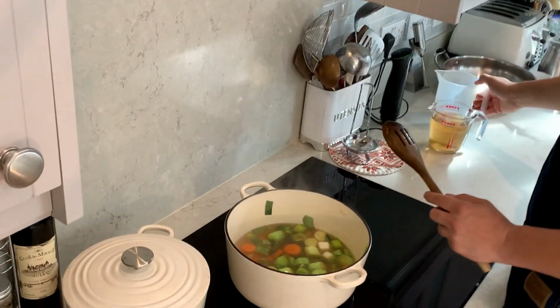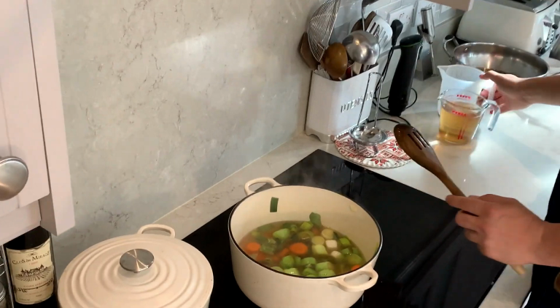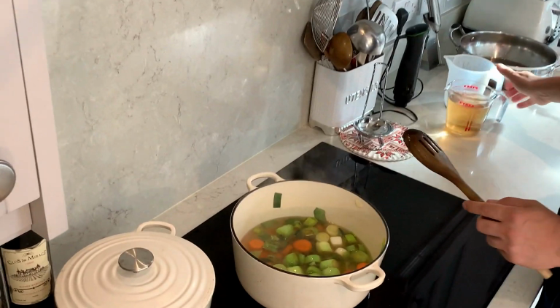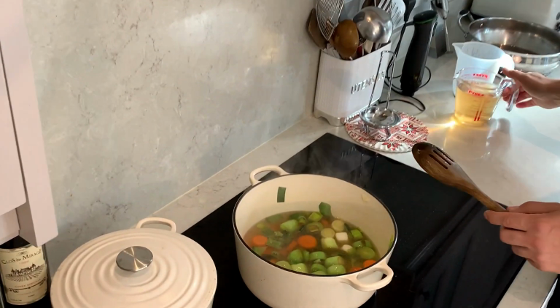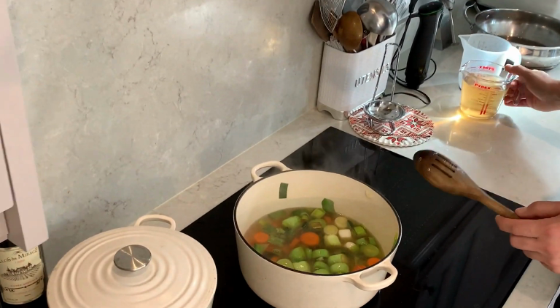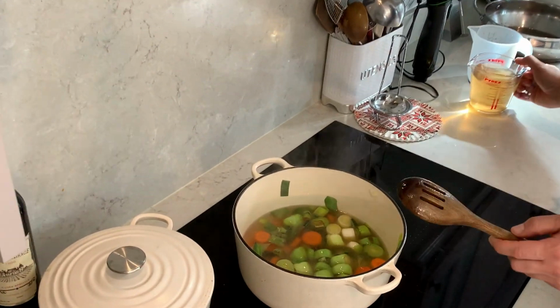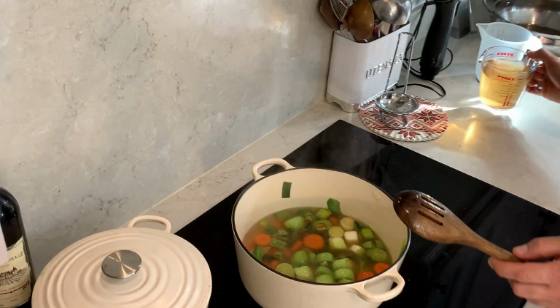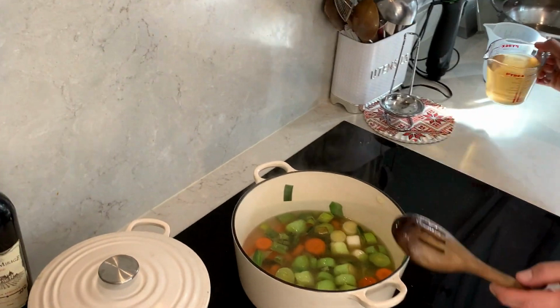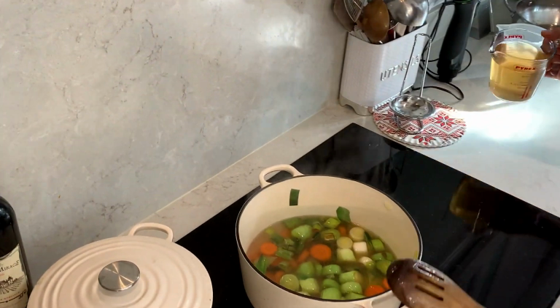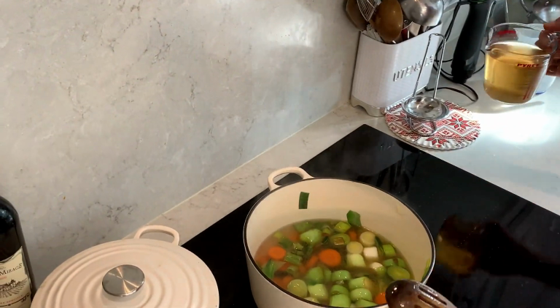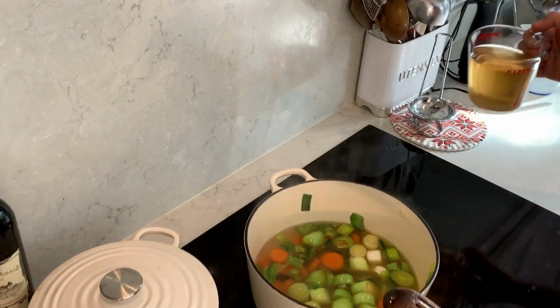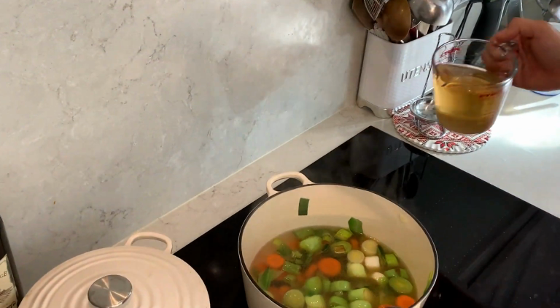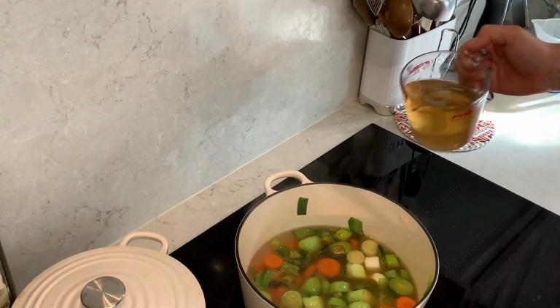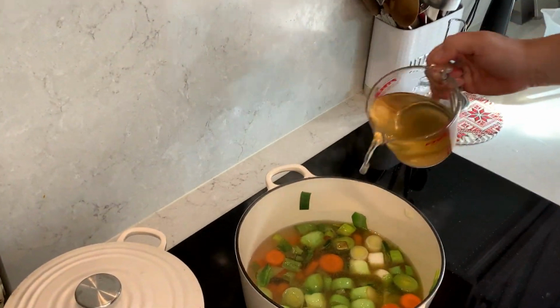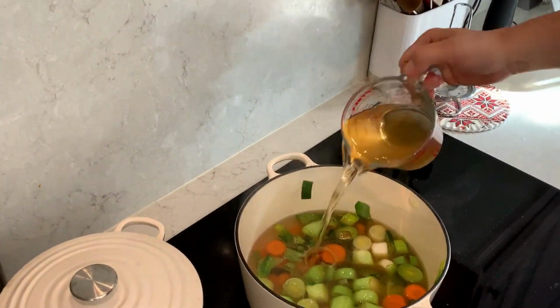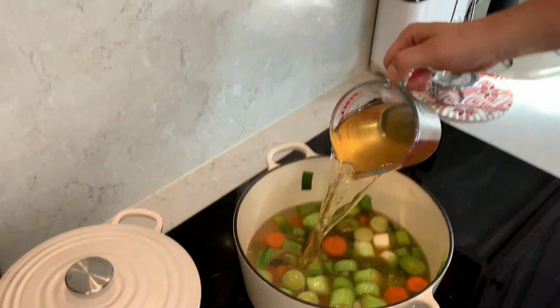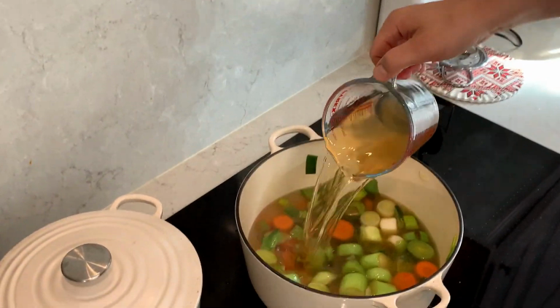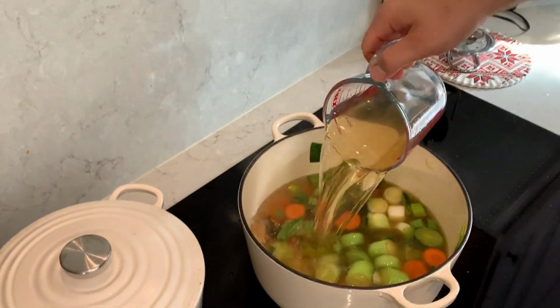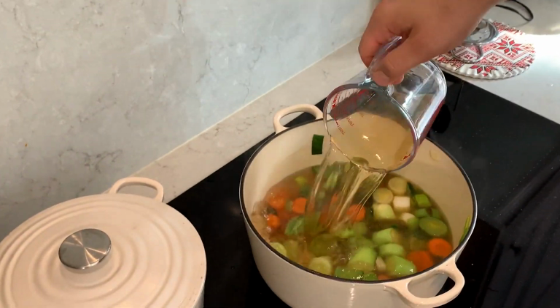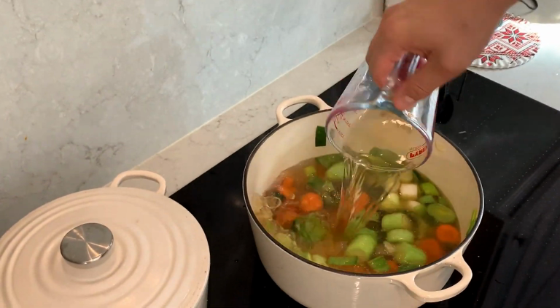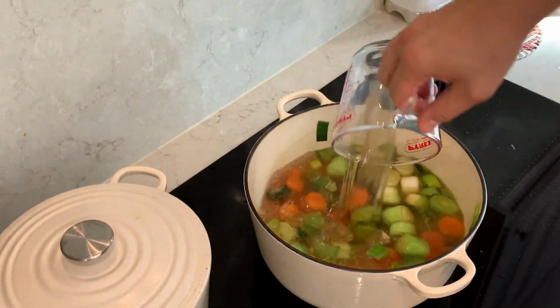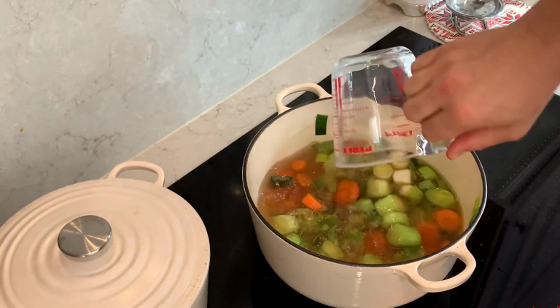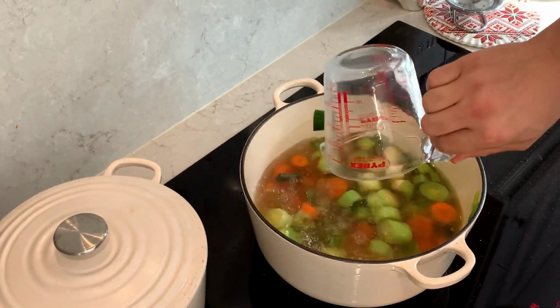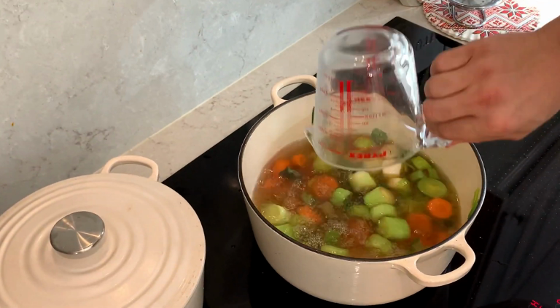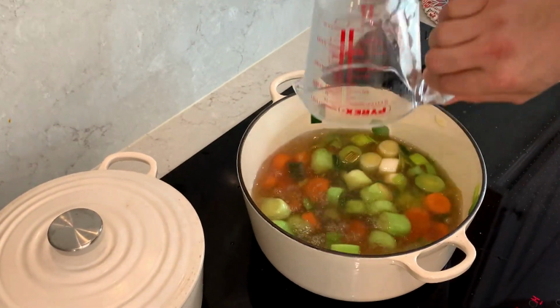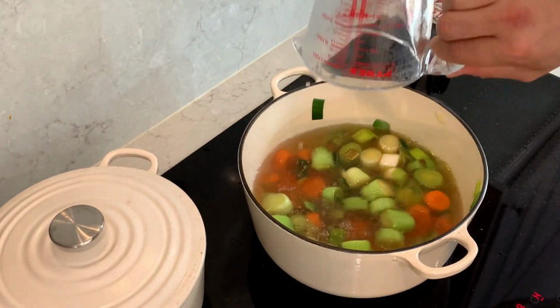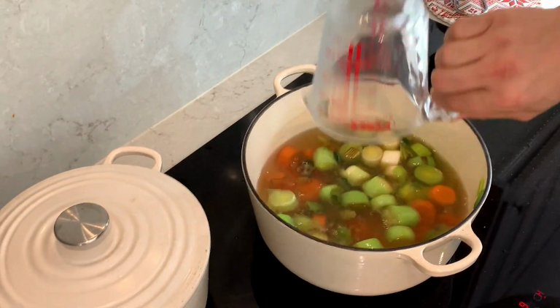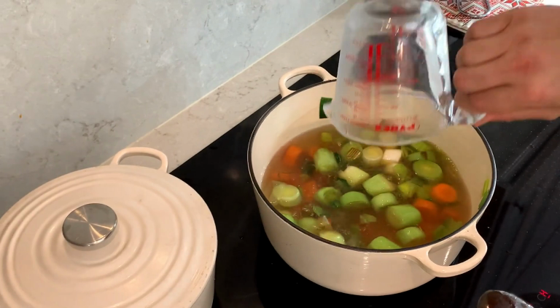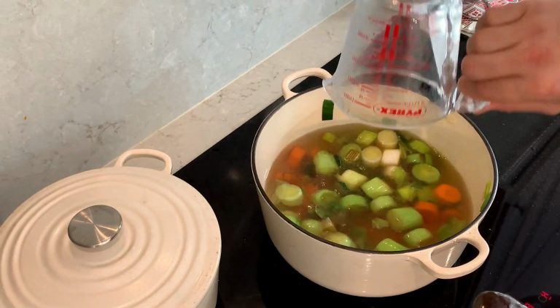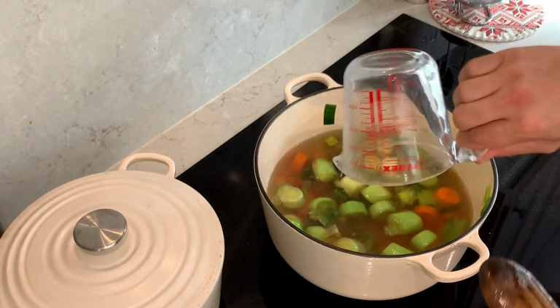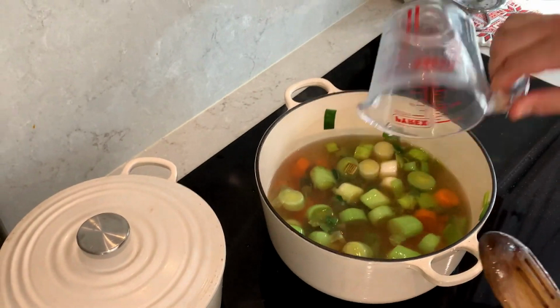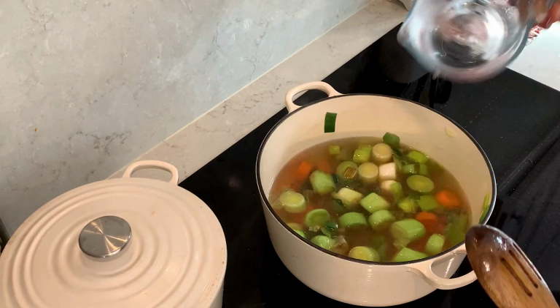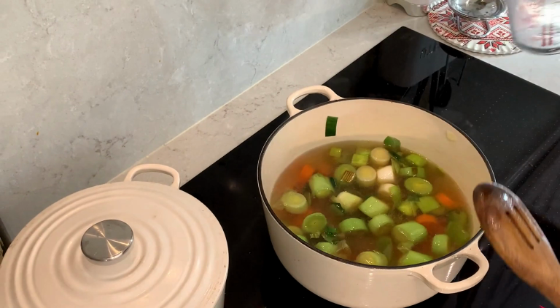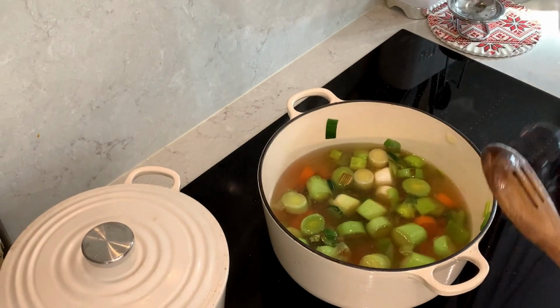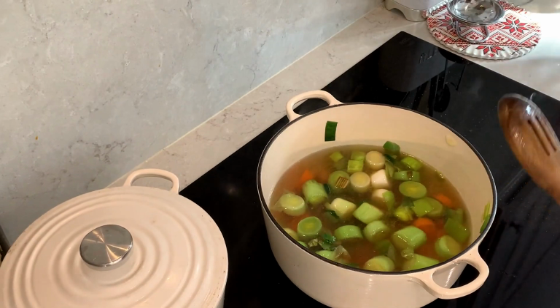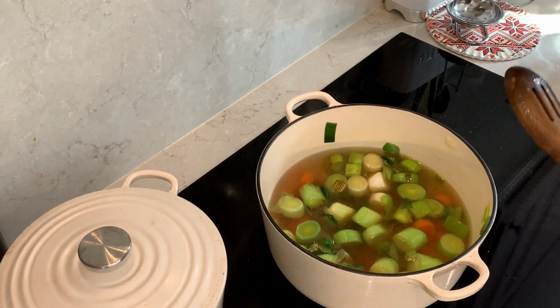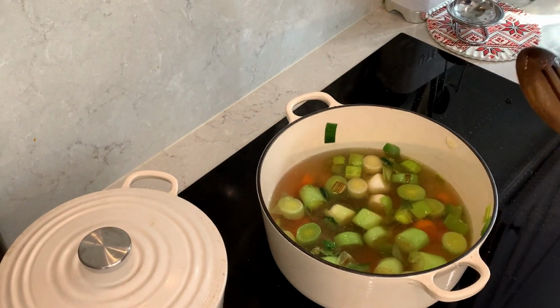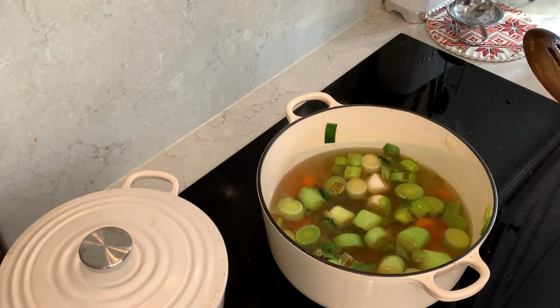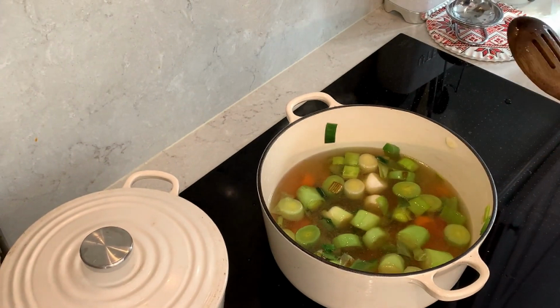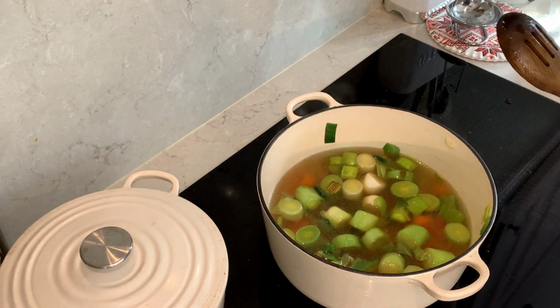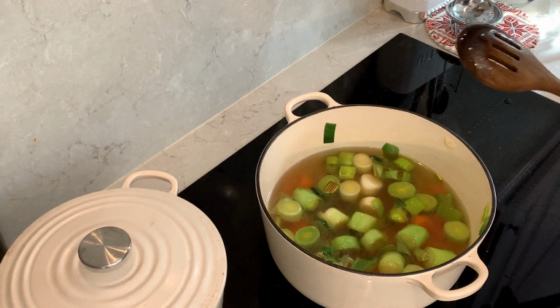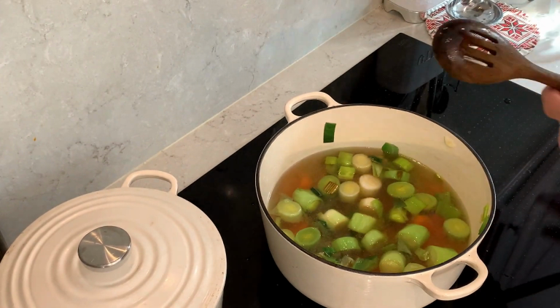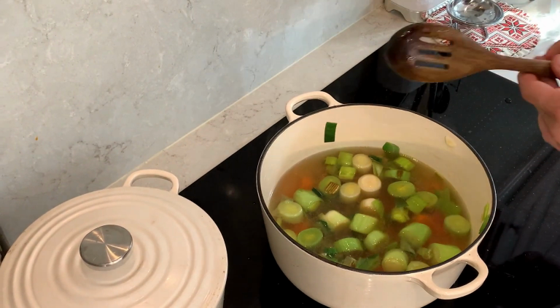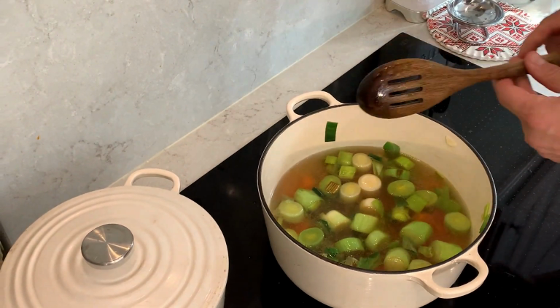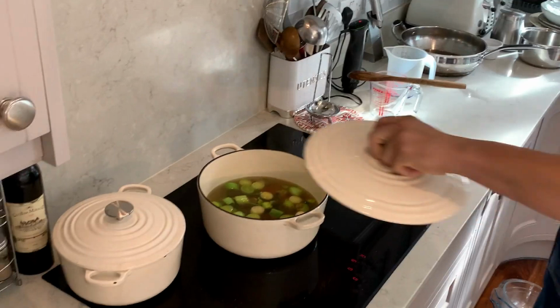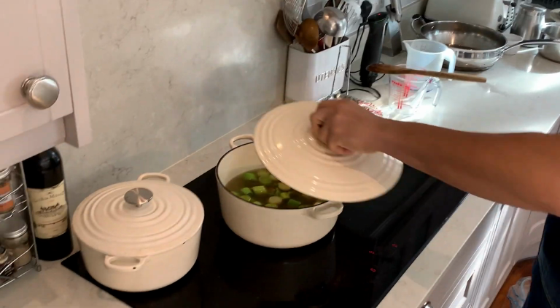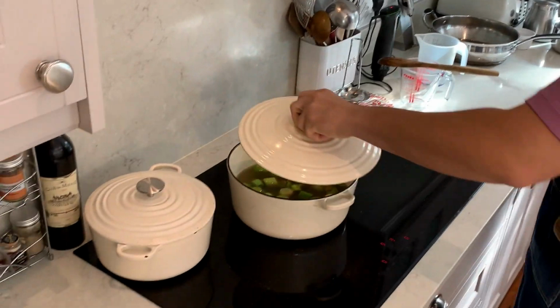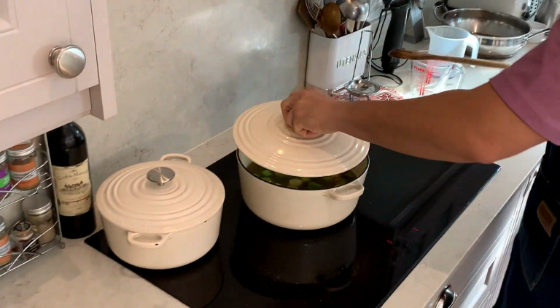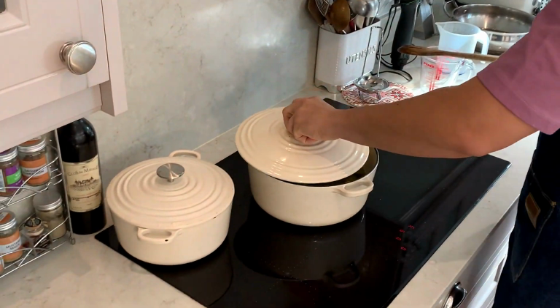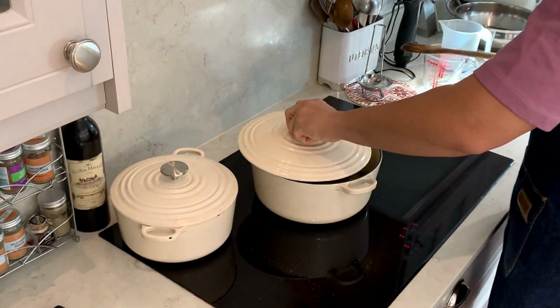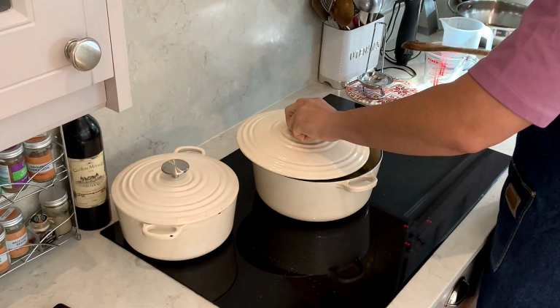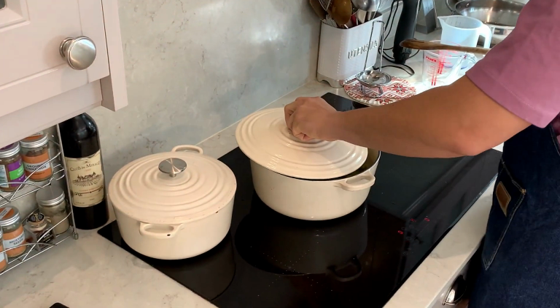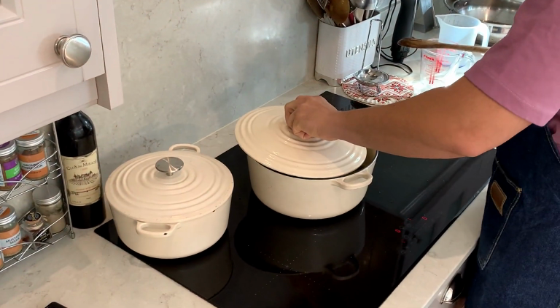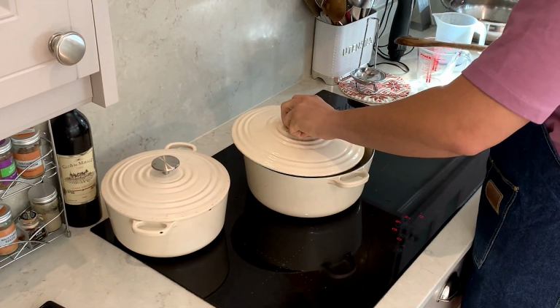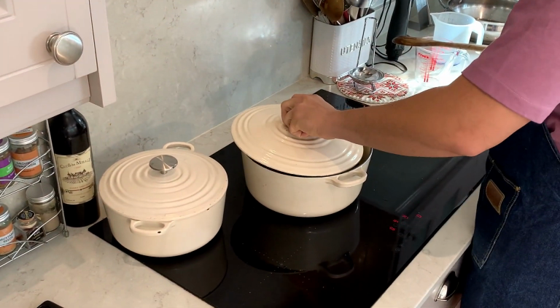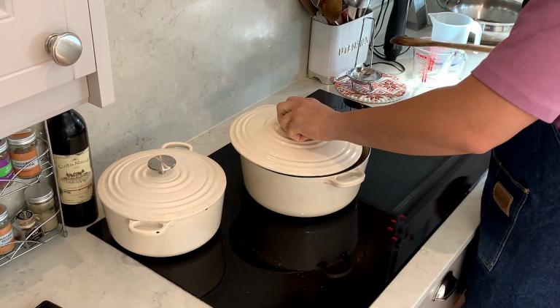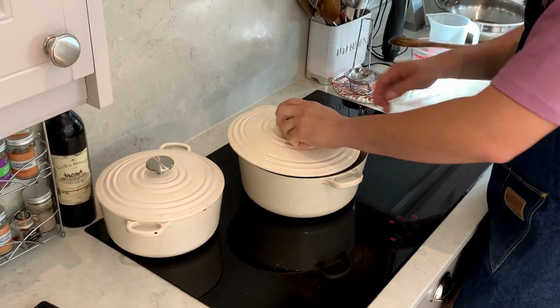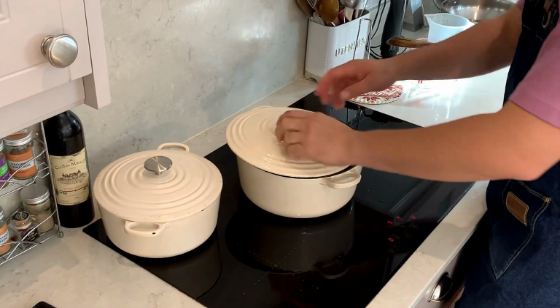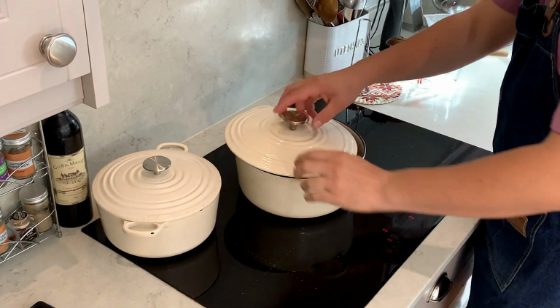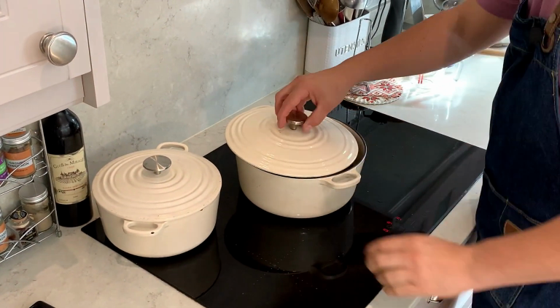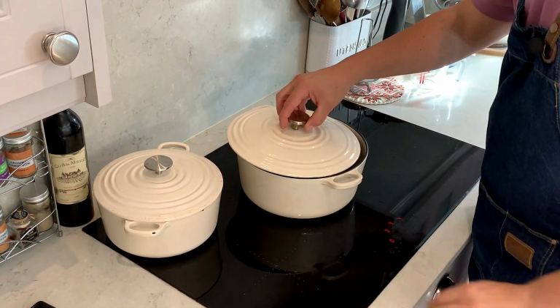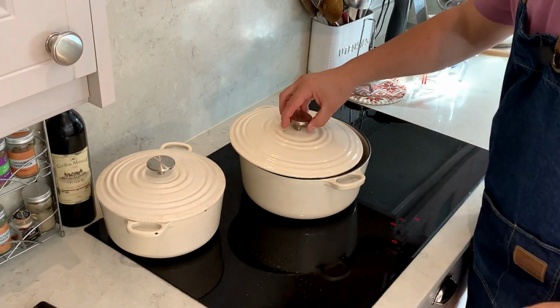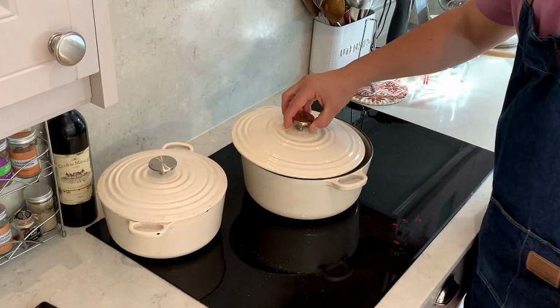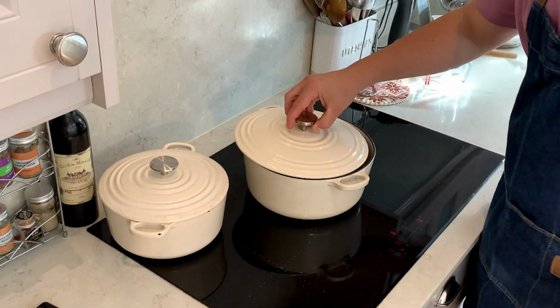After five minutes, add your vegetable stock — one and a half liters — cover and let it simmer until ready.